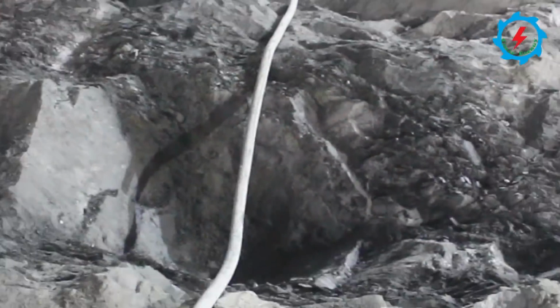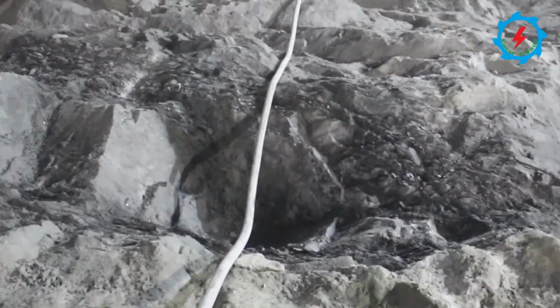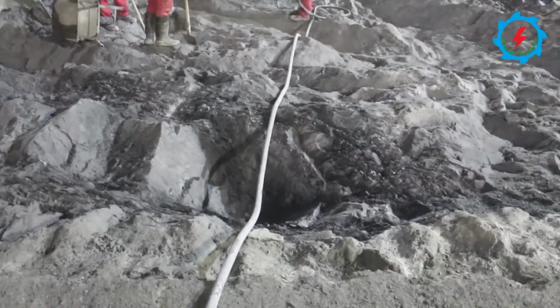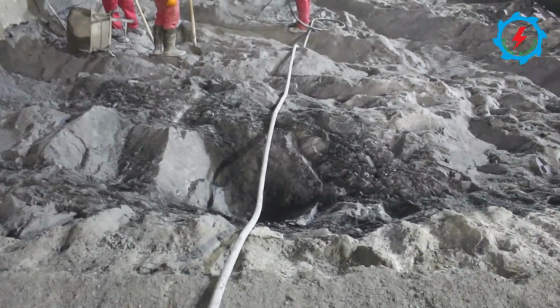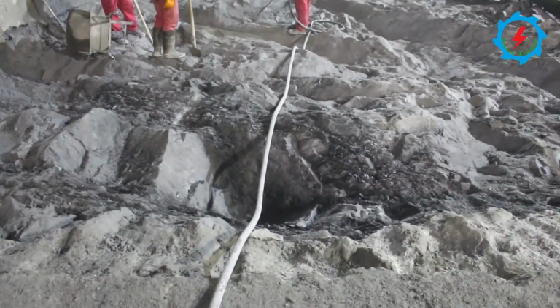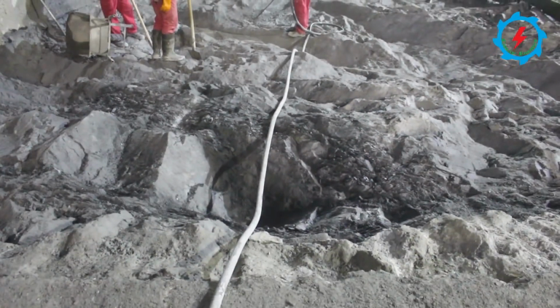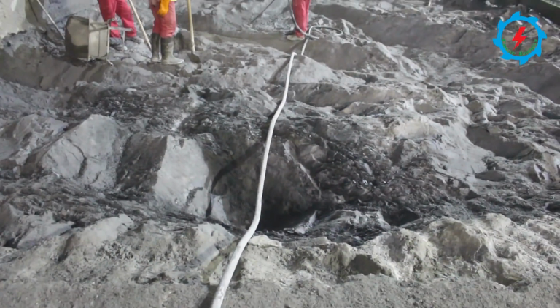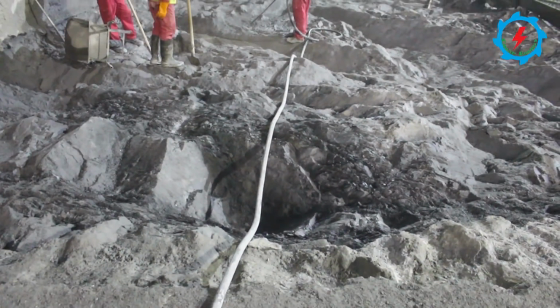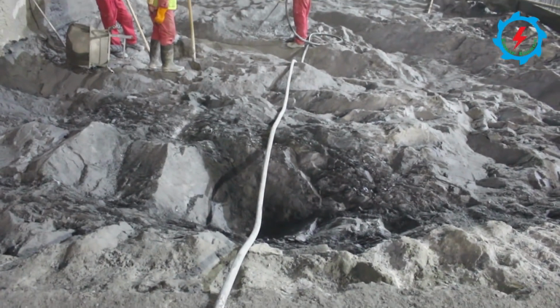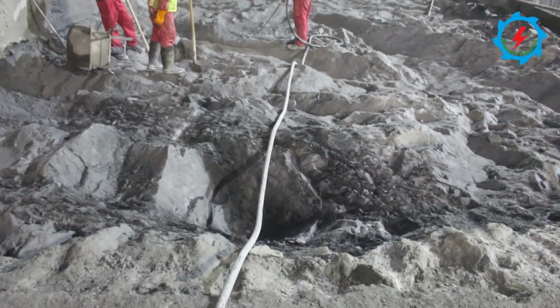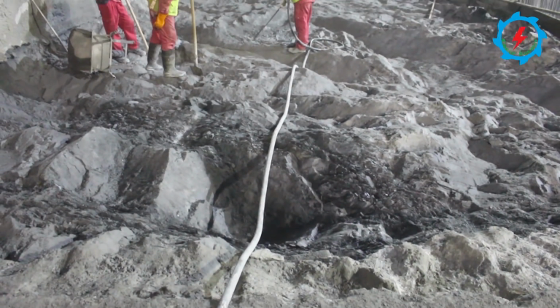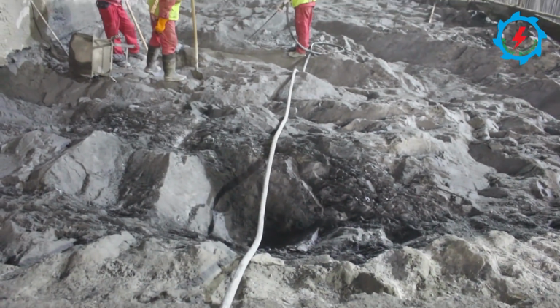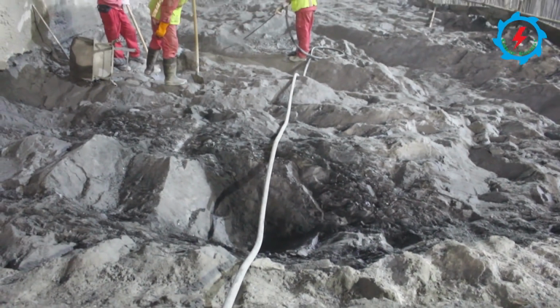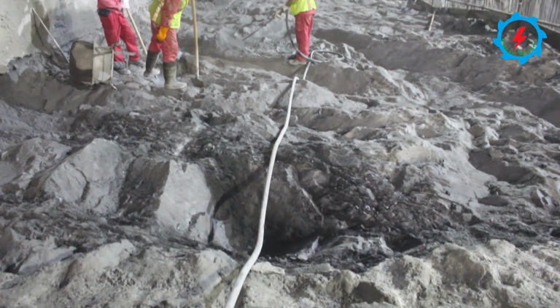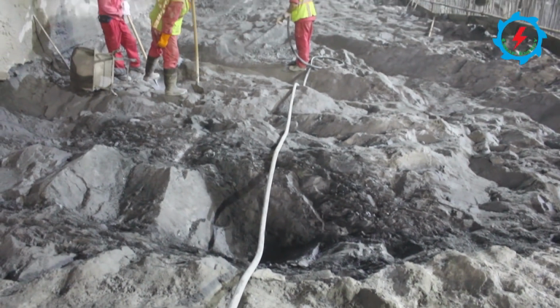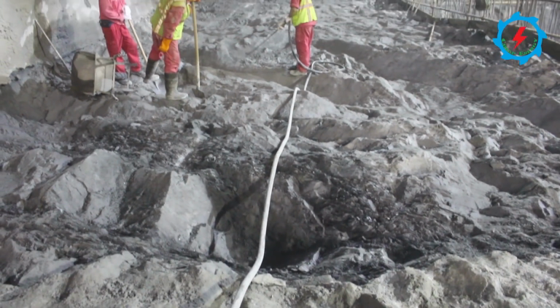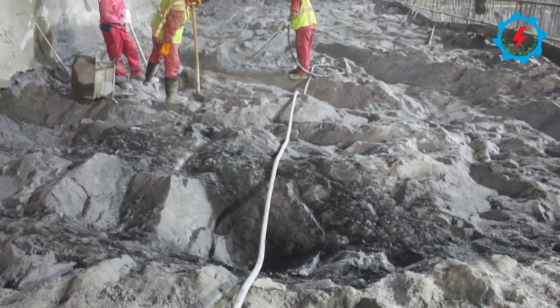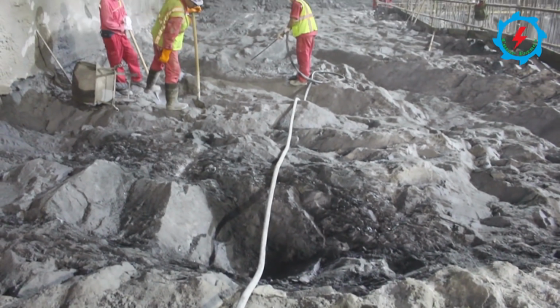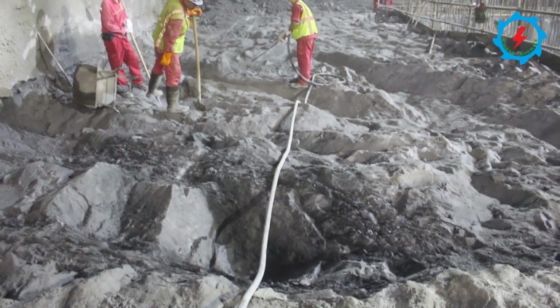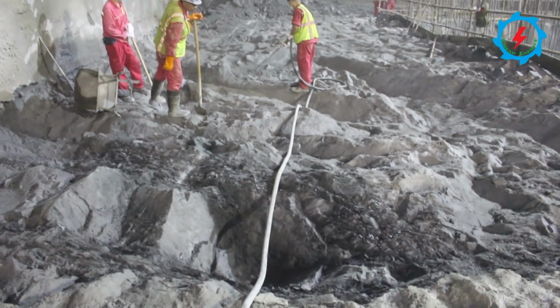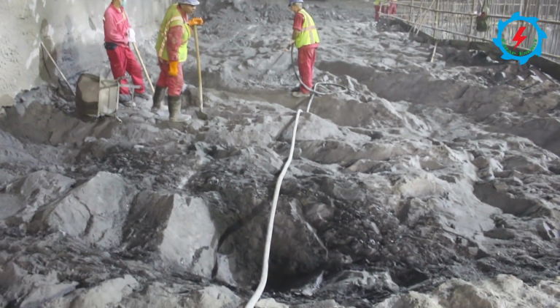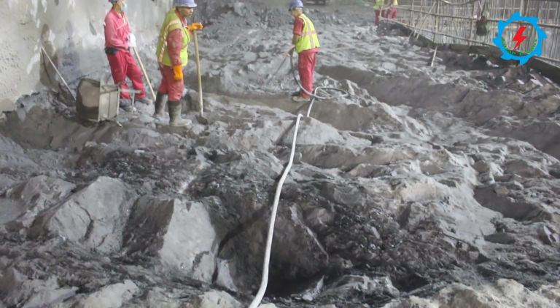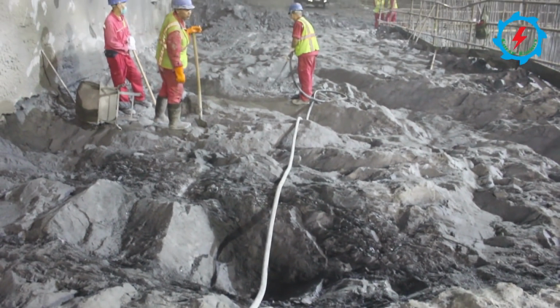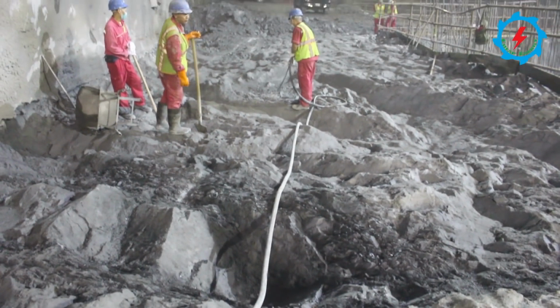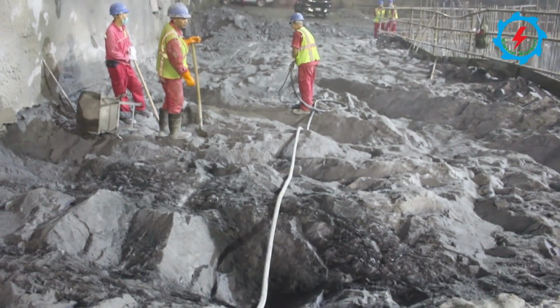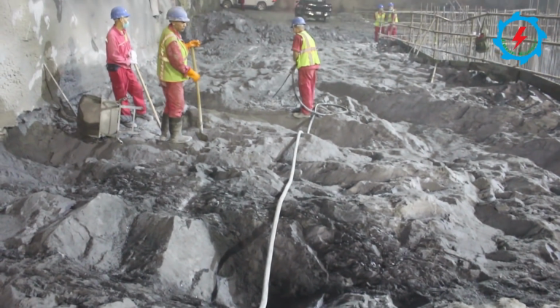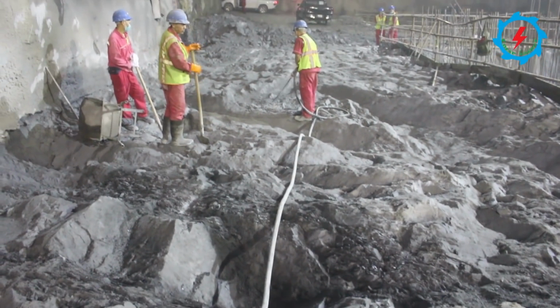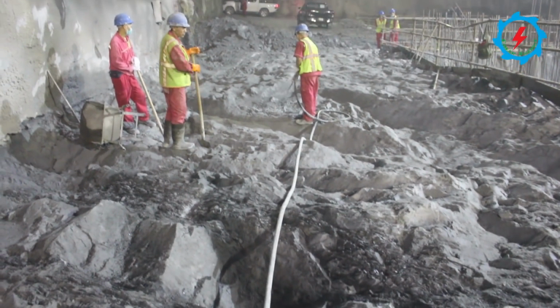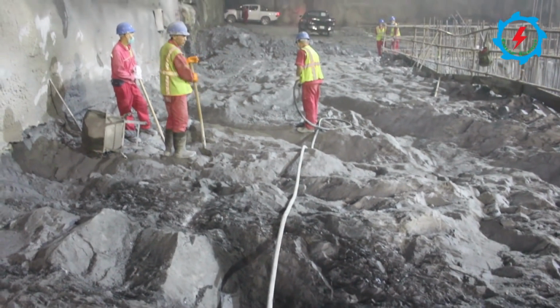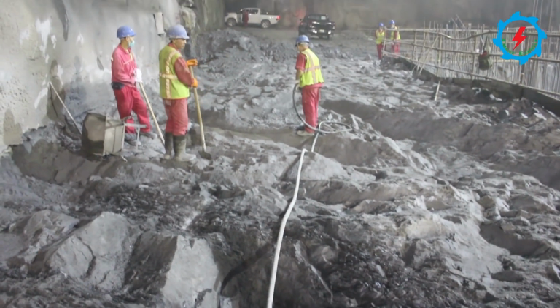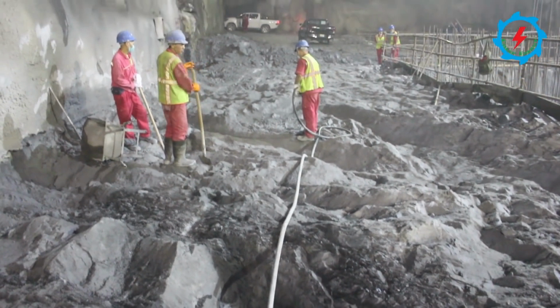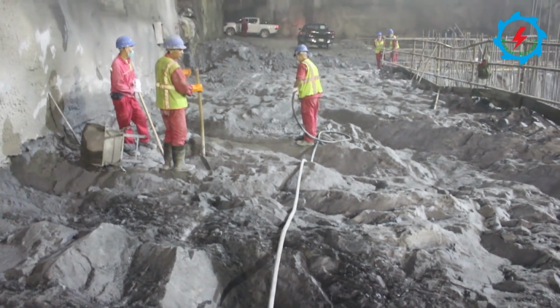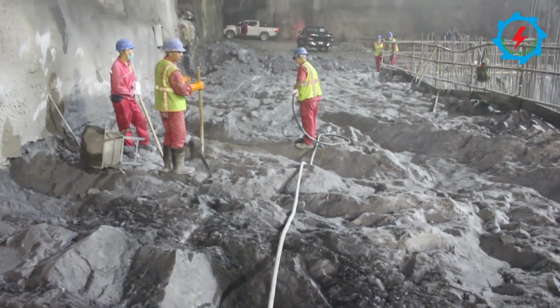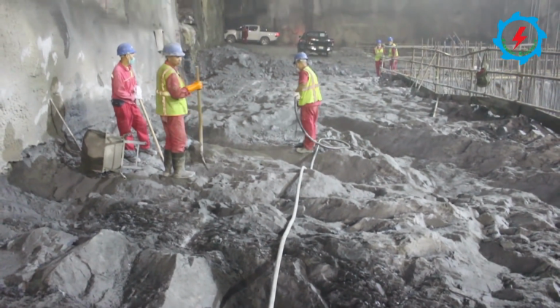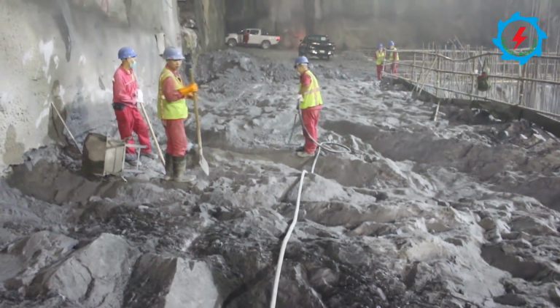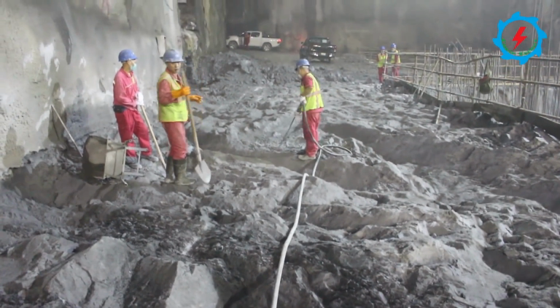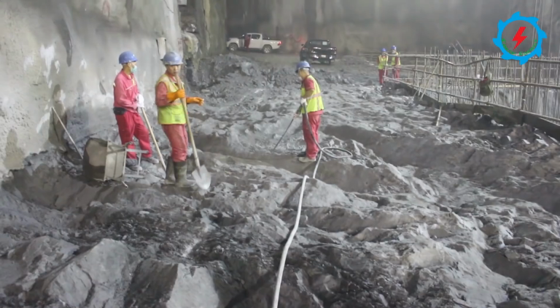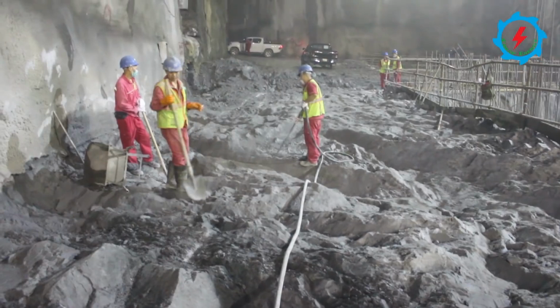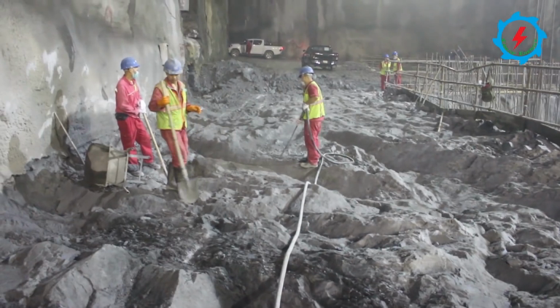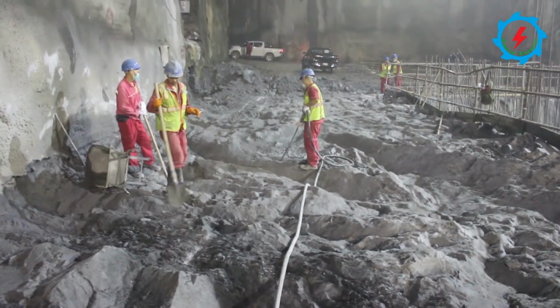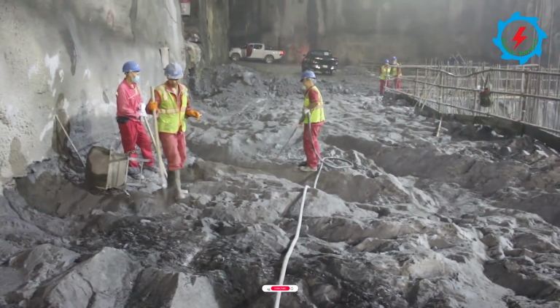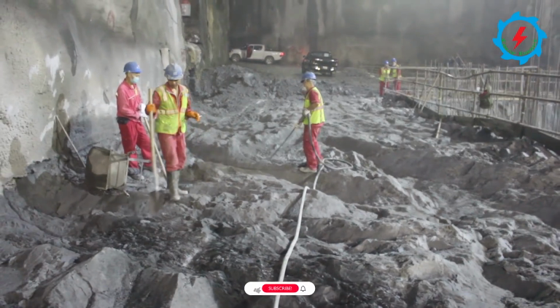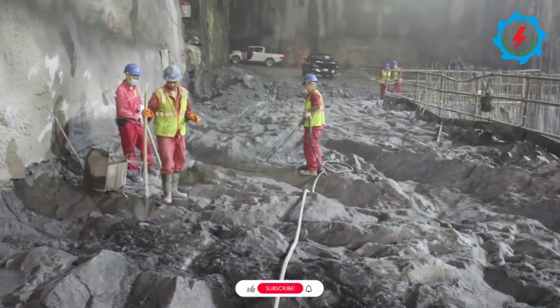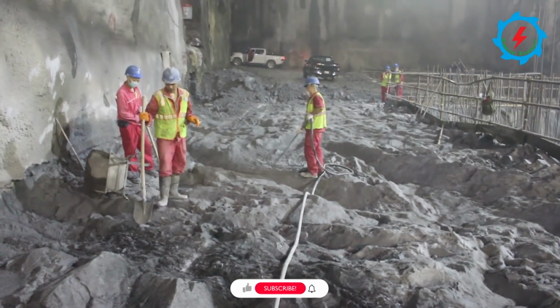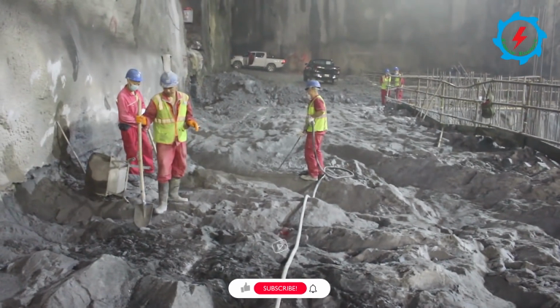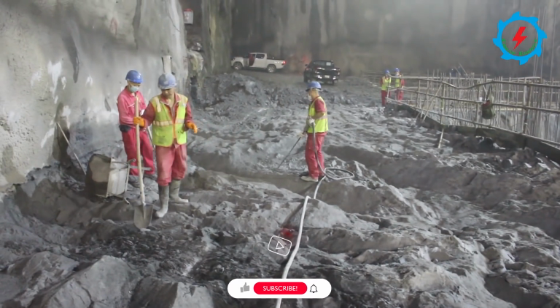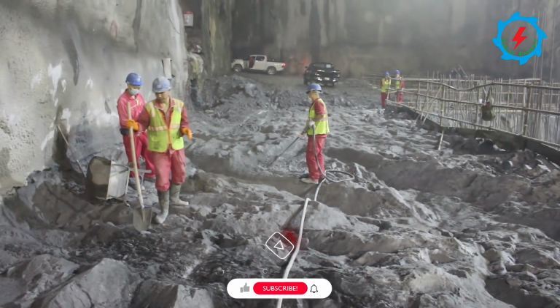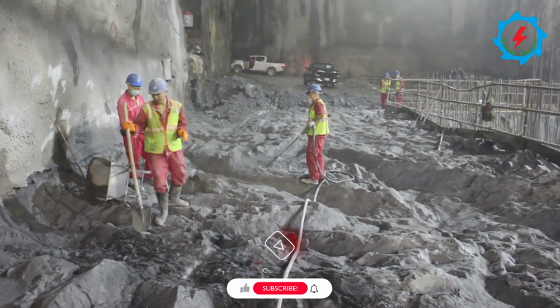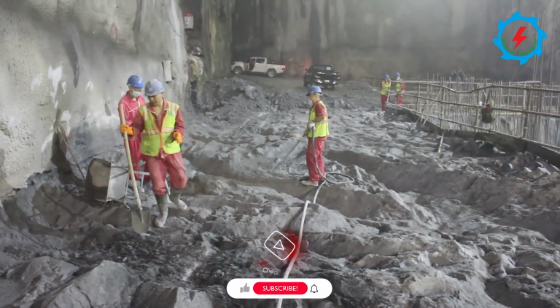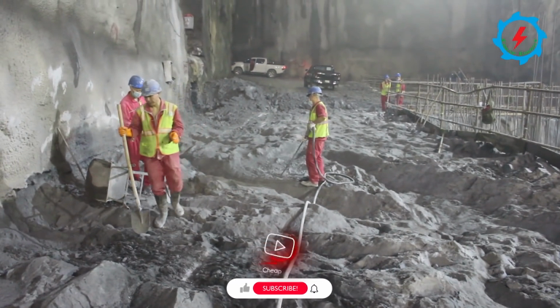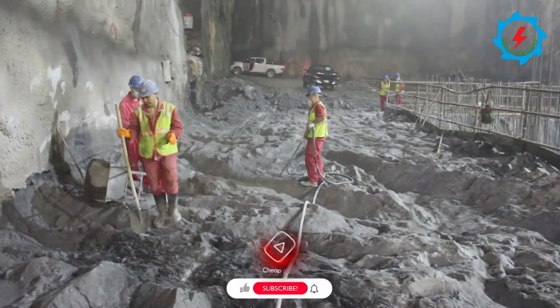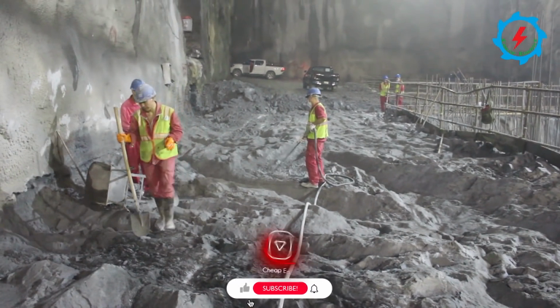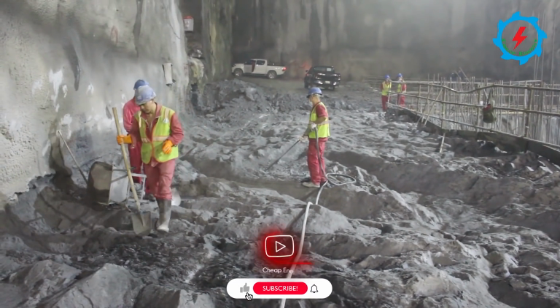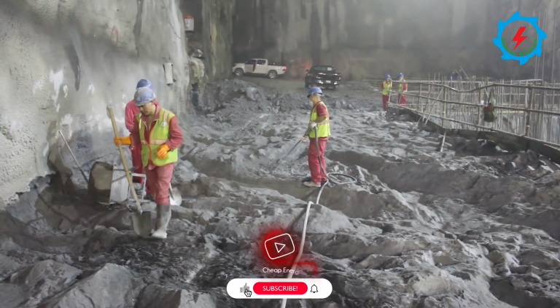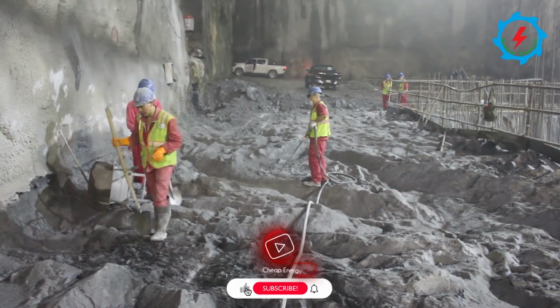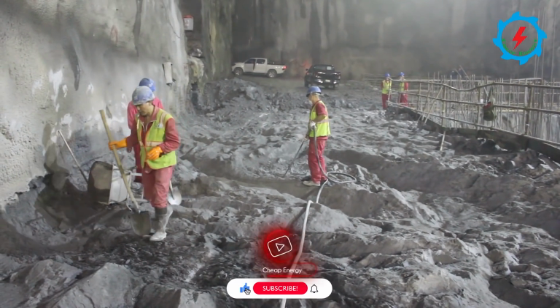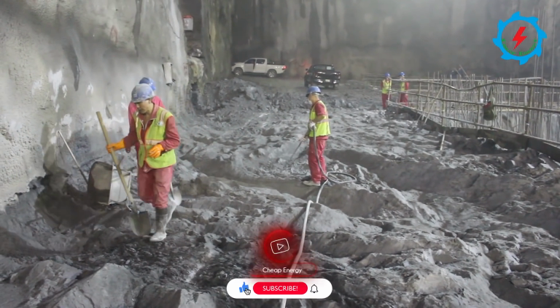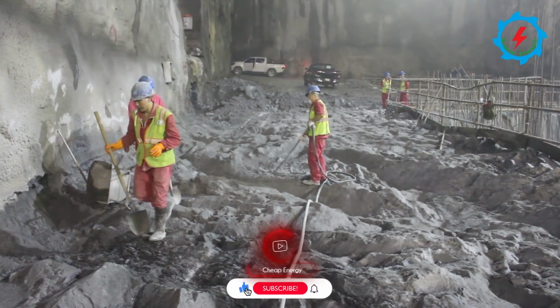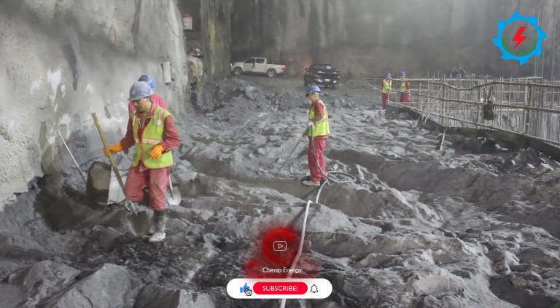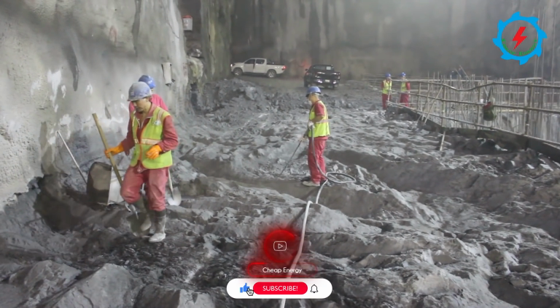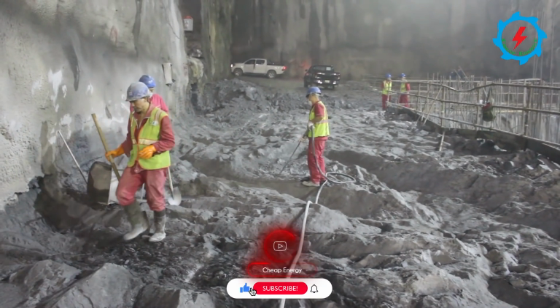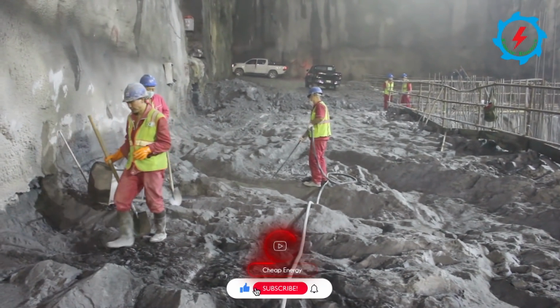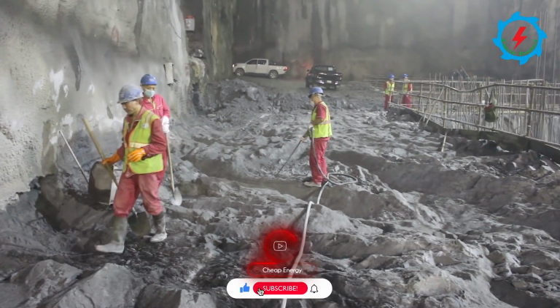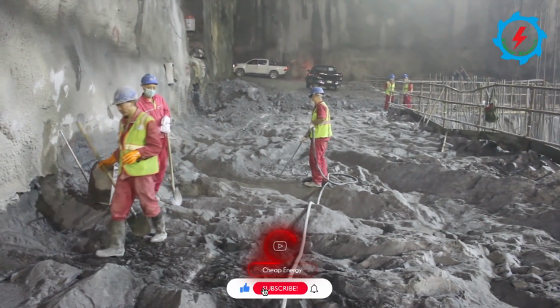Apart from unit foundation works and installation of pit liner, invert cleaning and blinding concrete in the powerhouse are also ongoing.